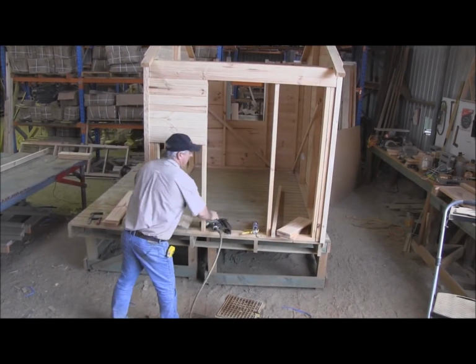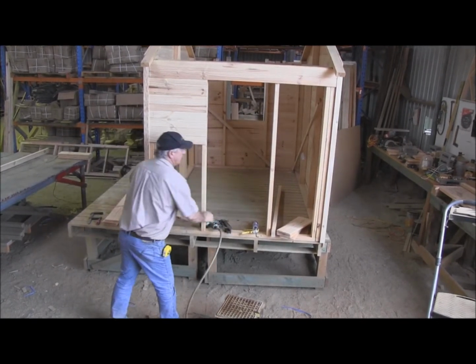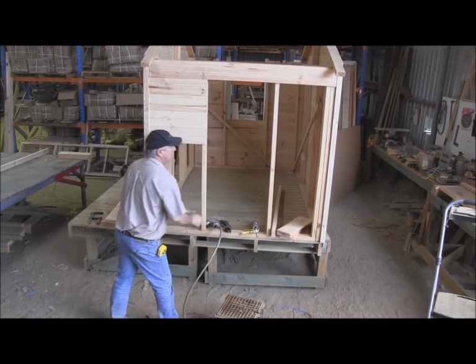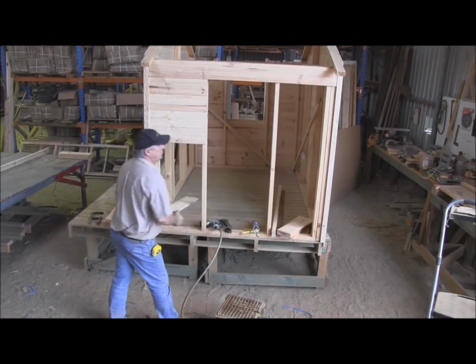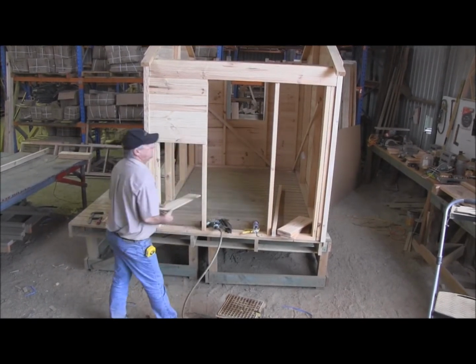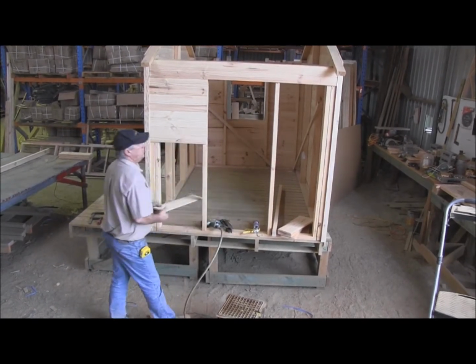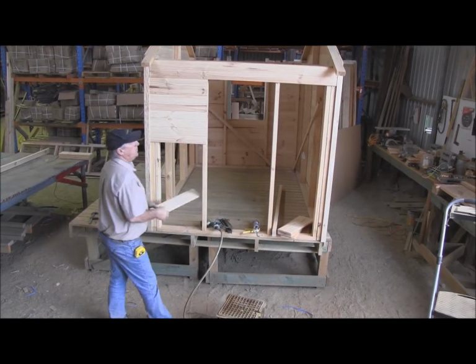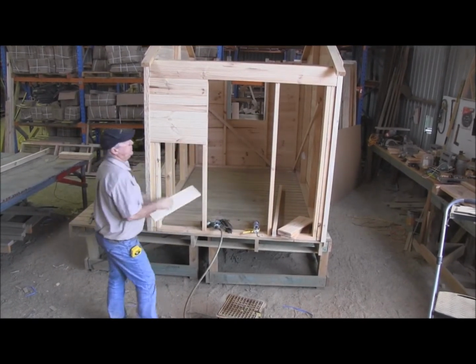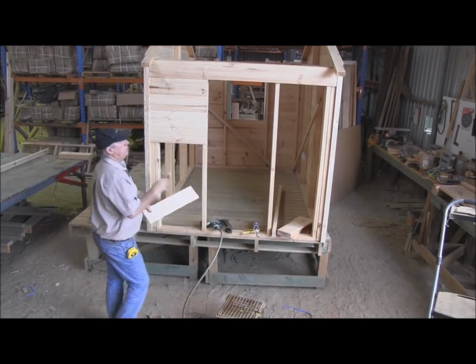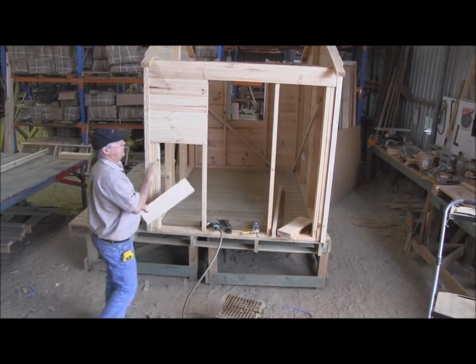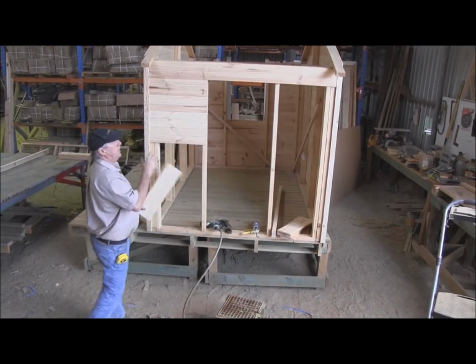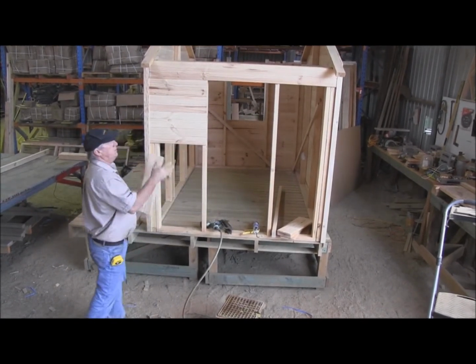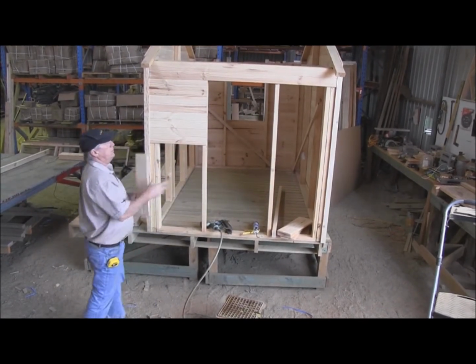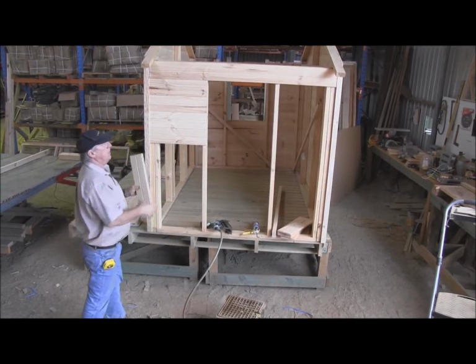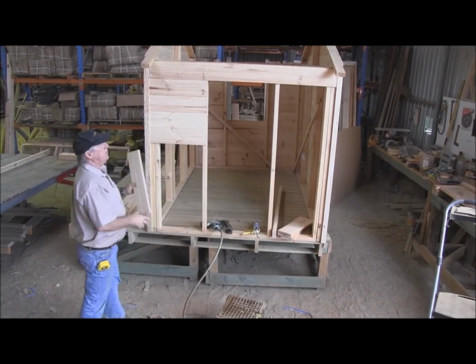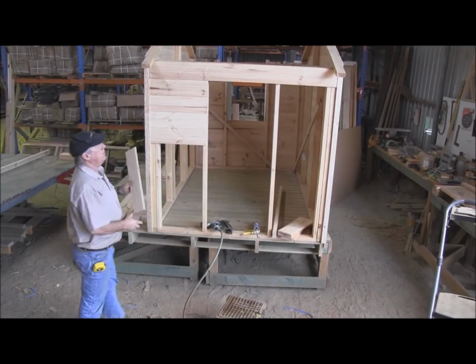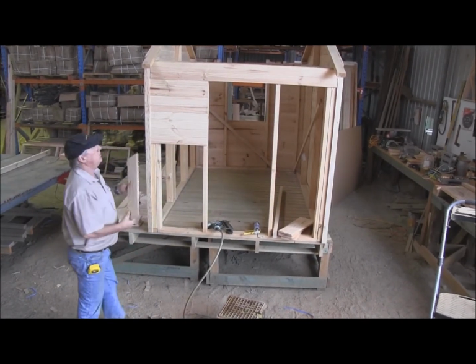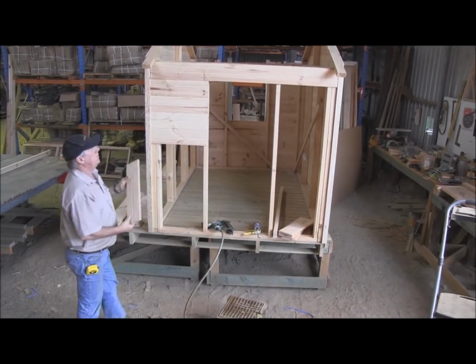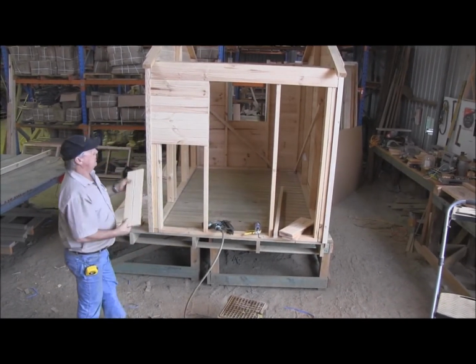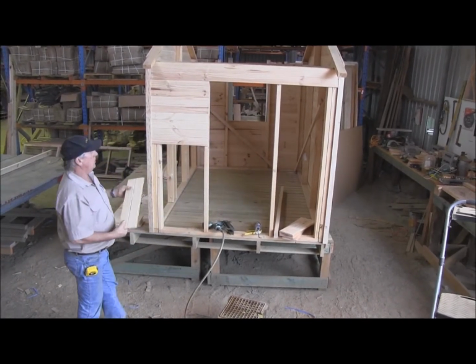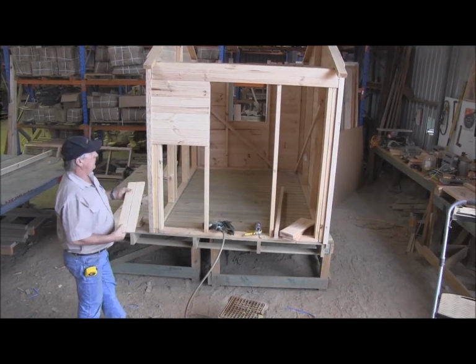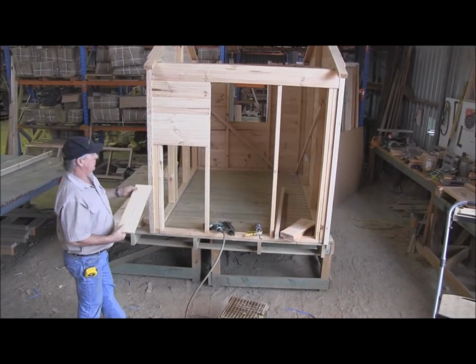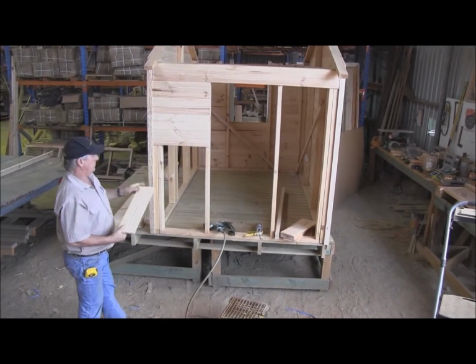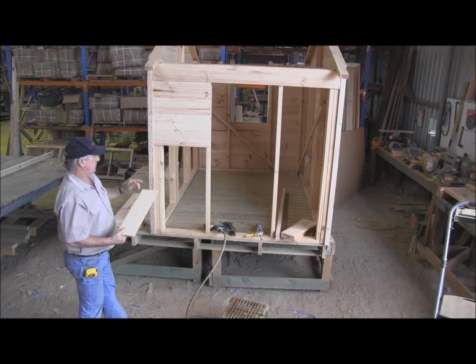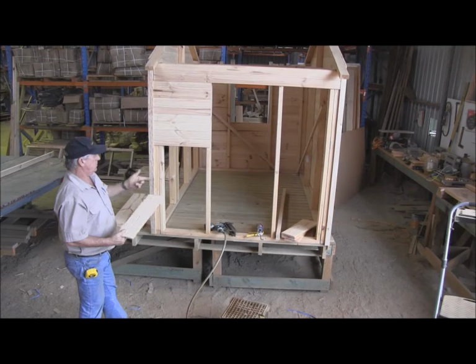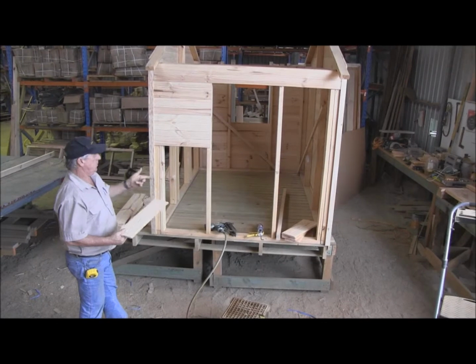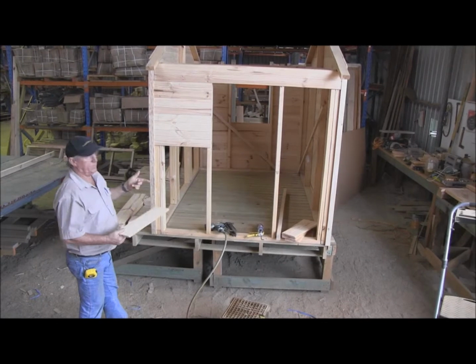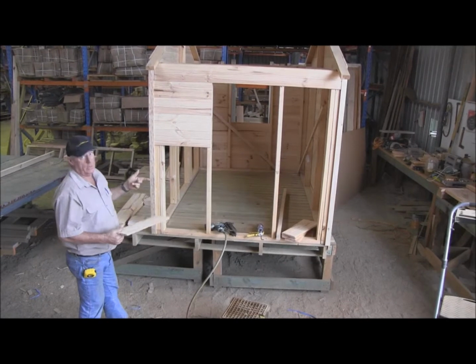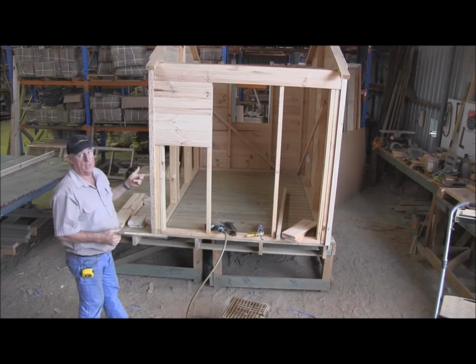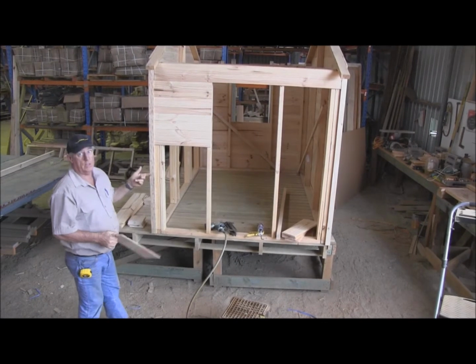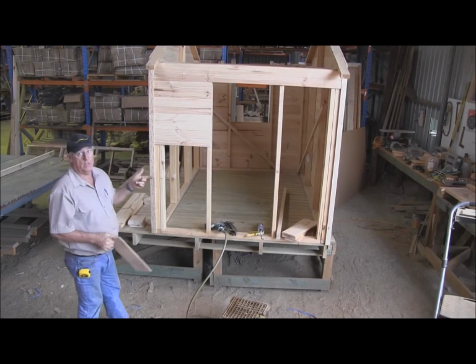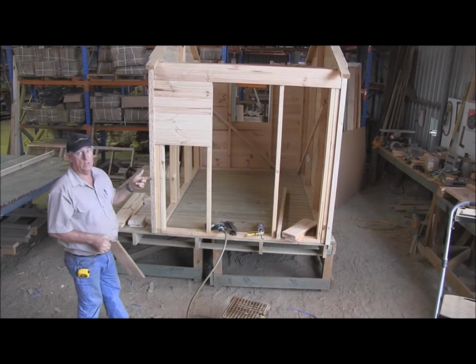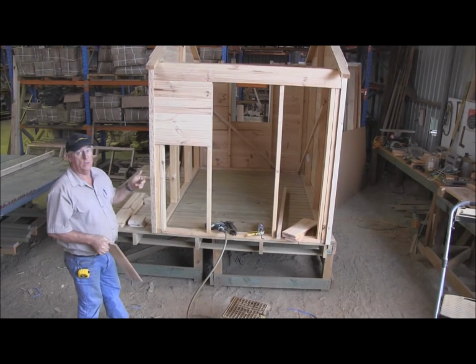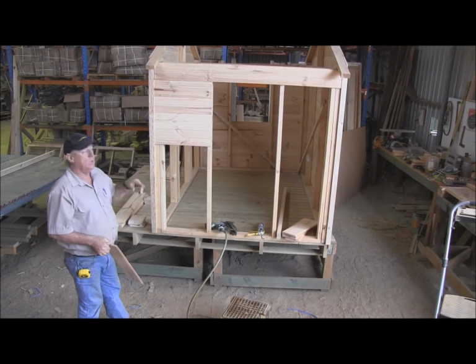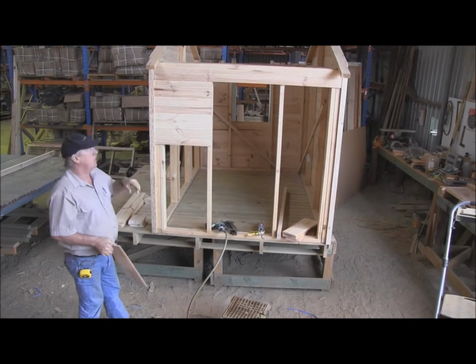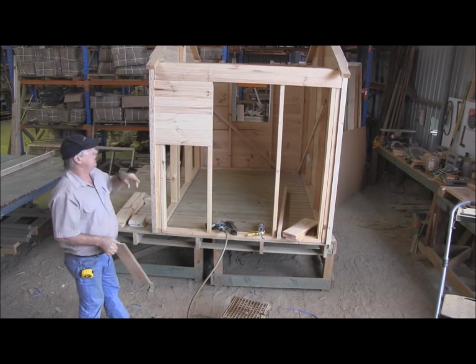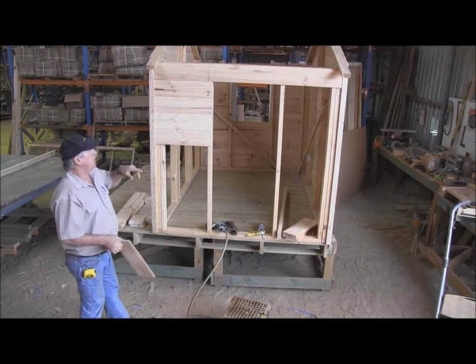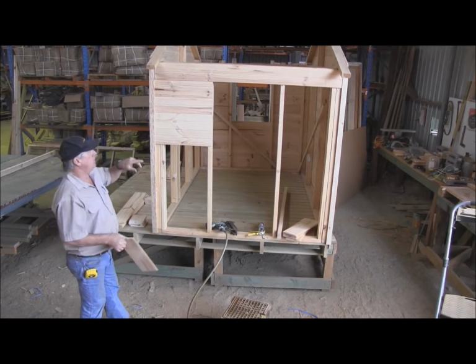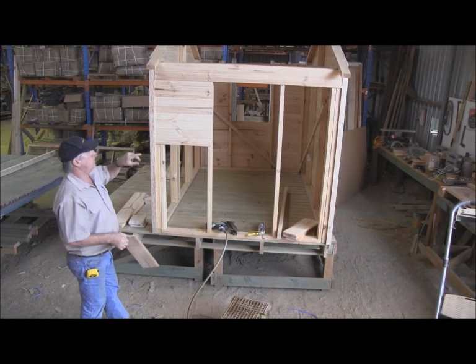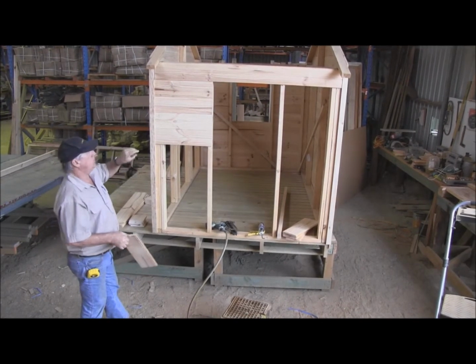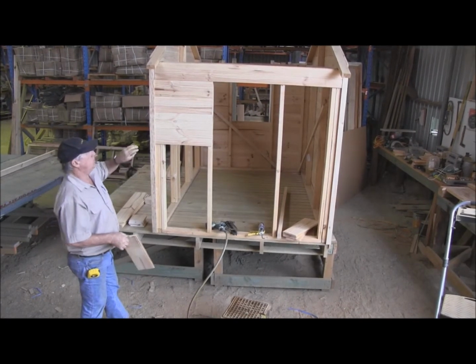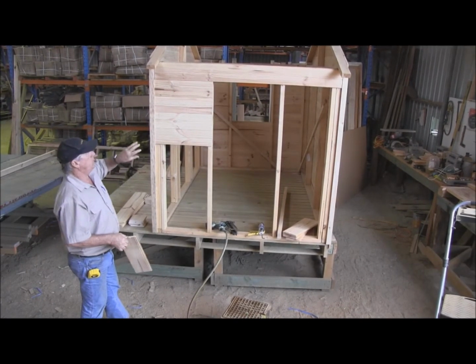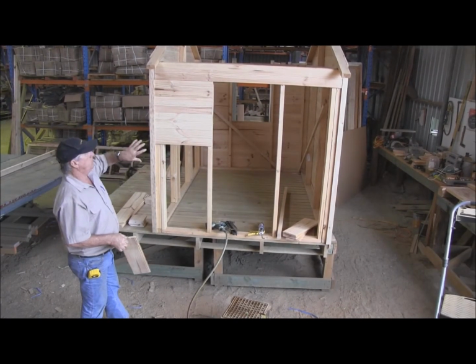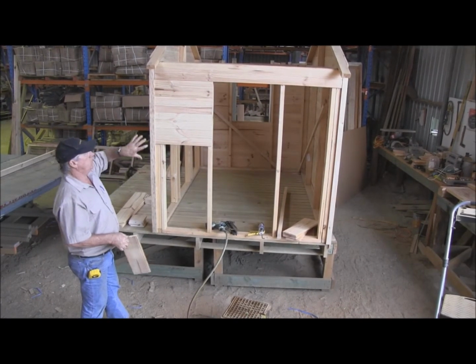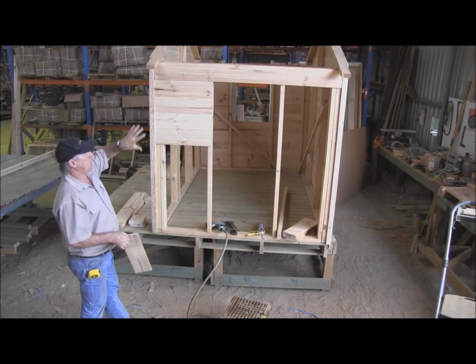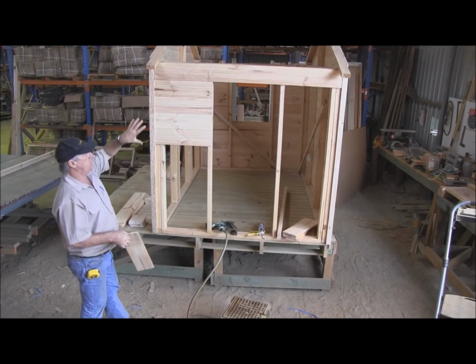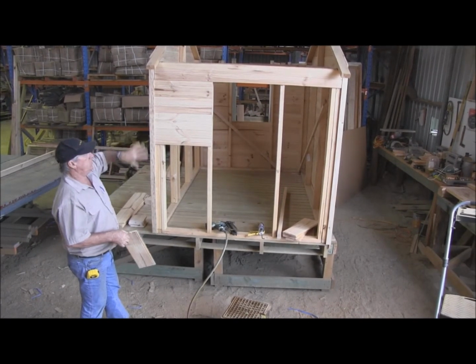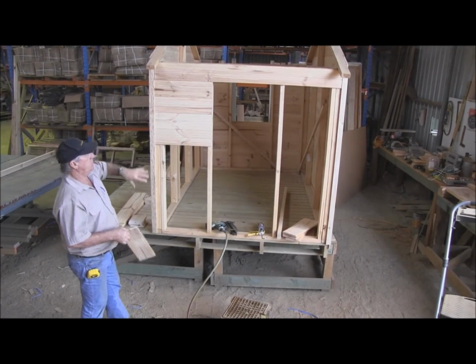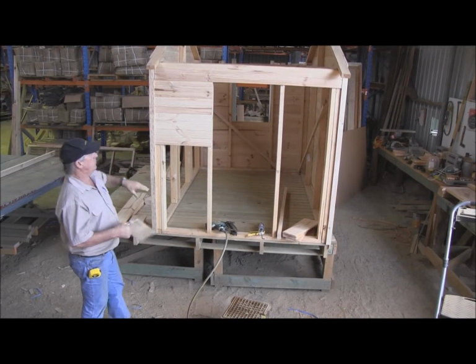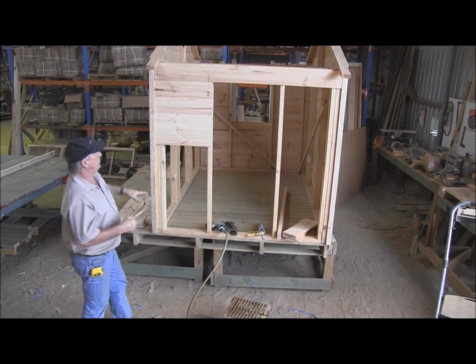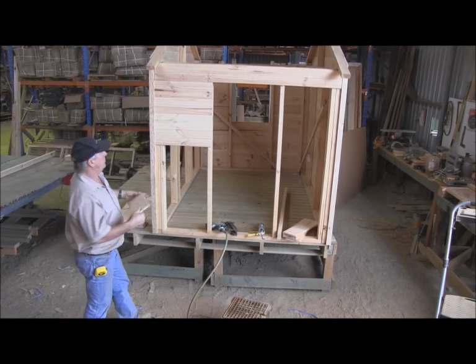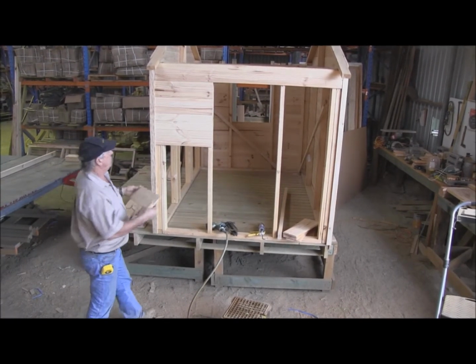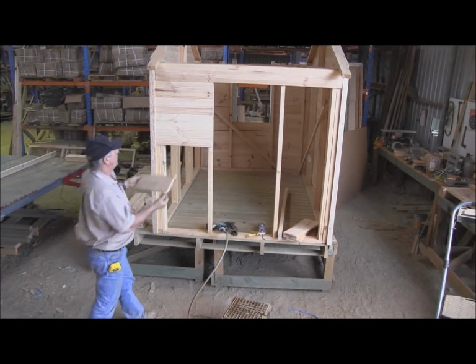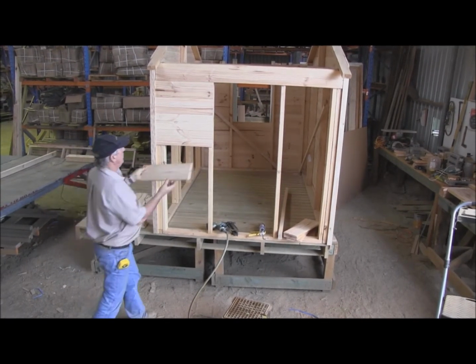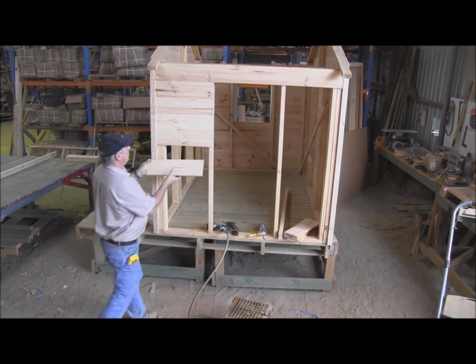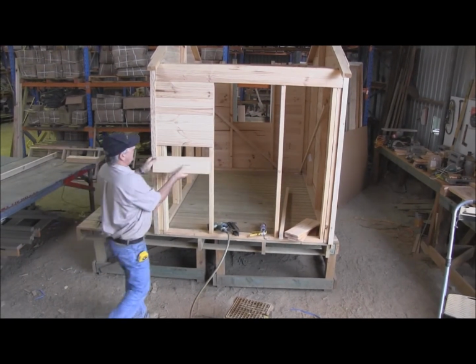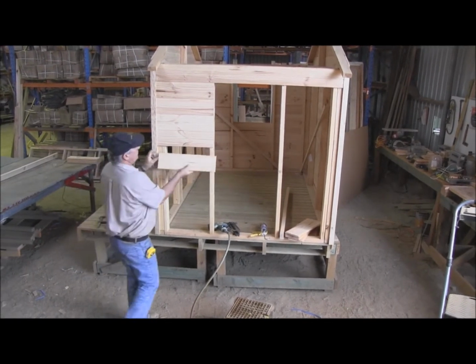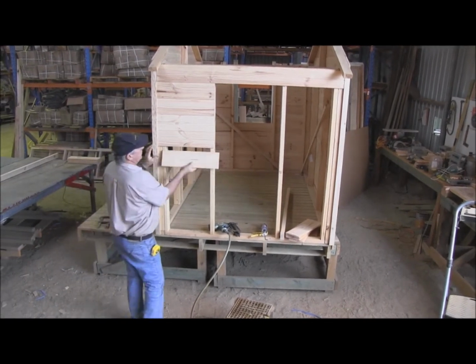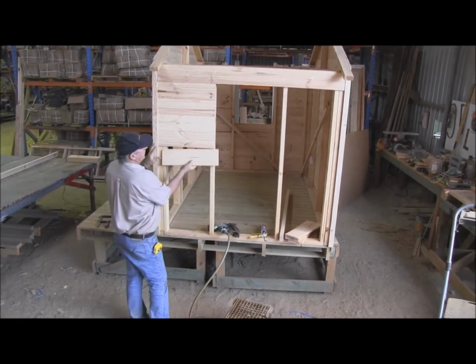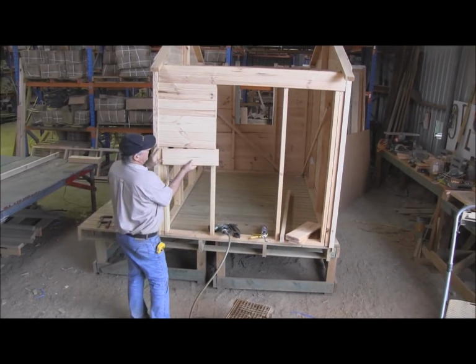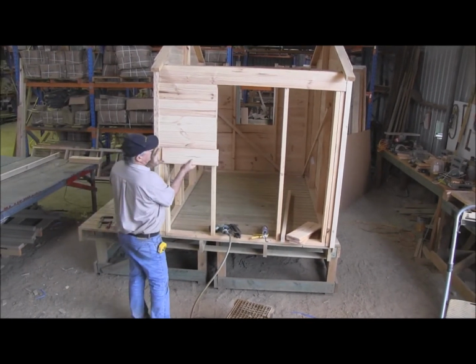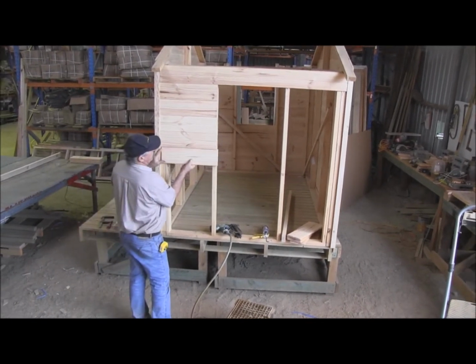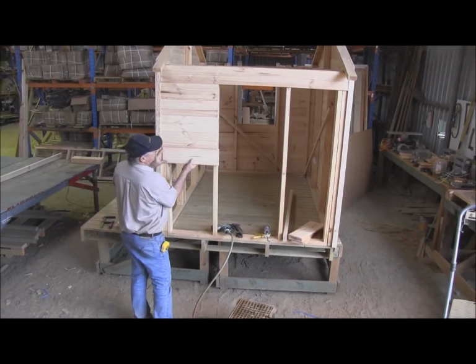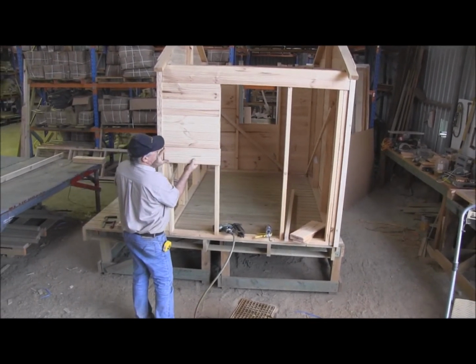As you can see, once the frame's done, it's quick with a nail gun. Even putting them on with tech screws is quite quick — quick cladding on.